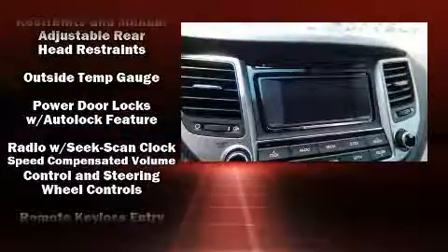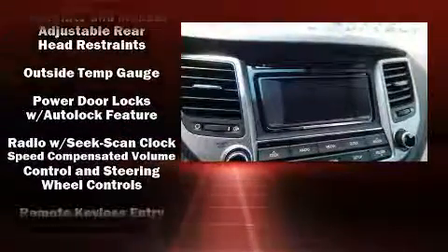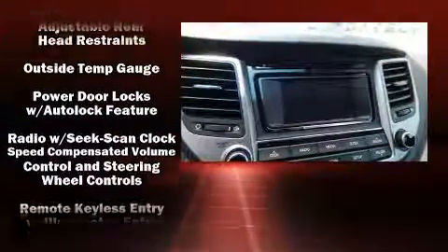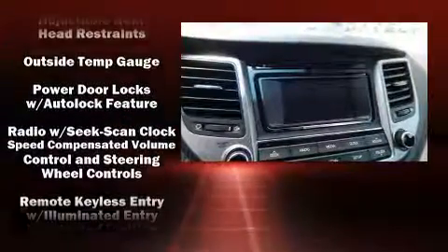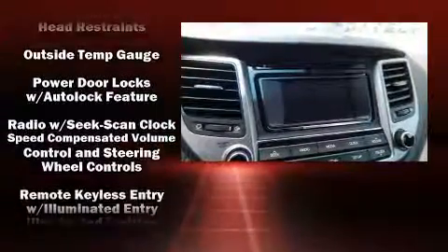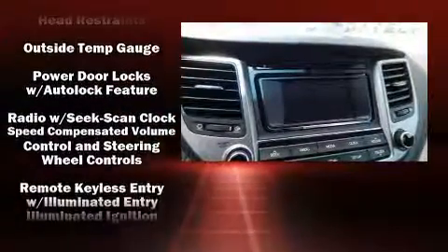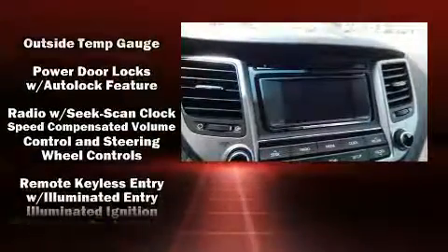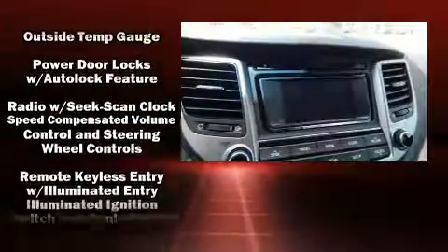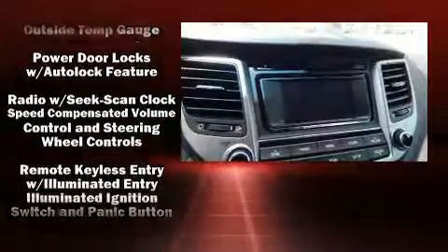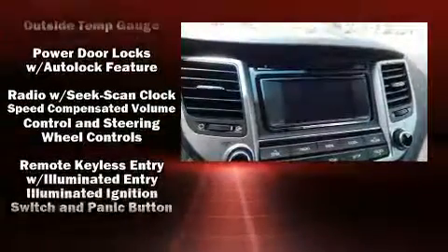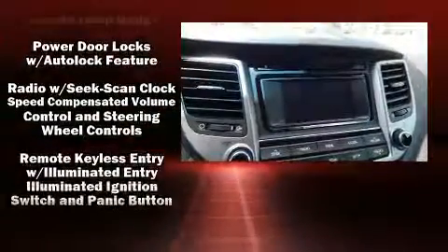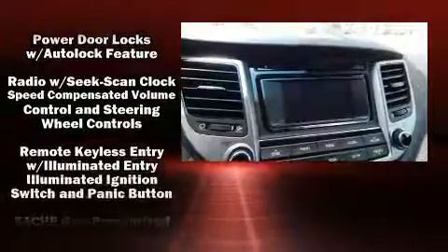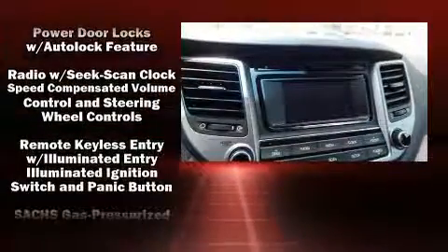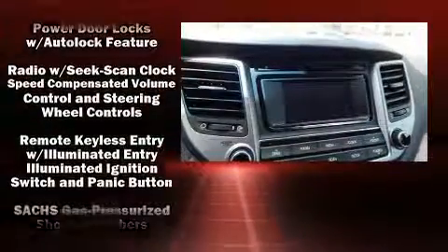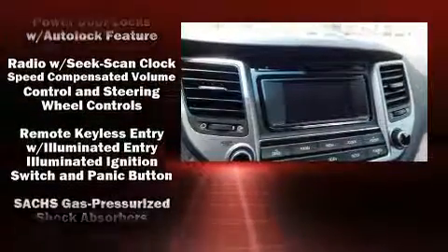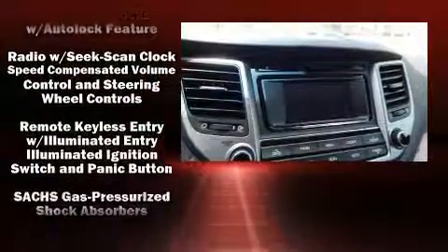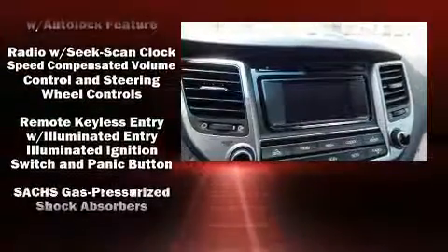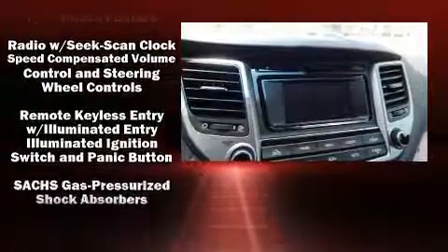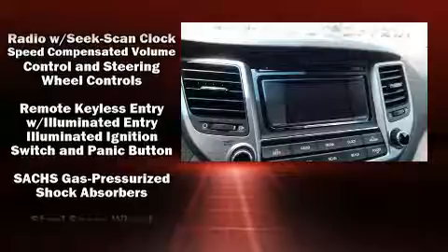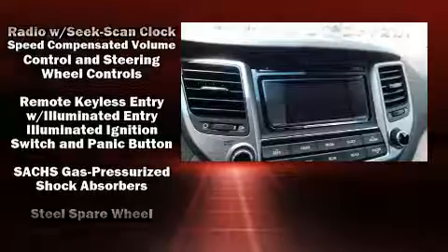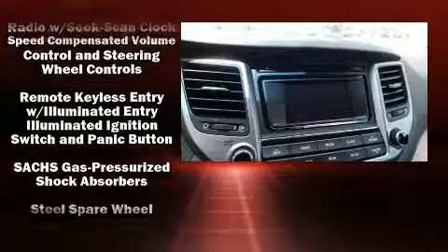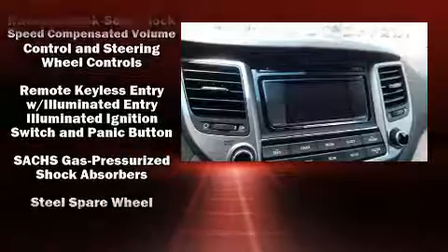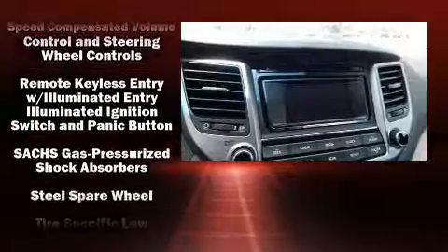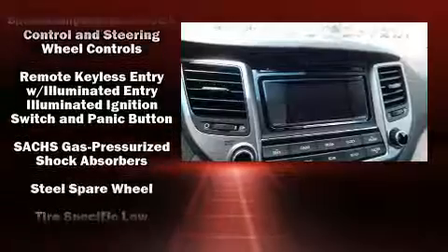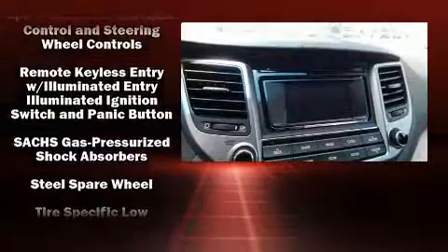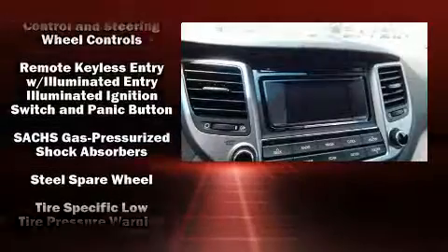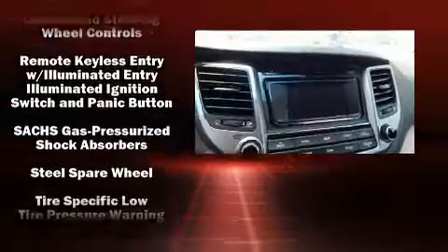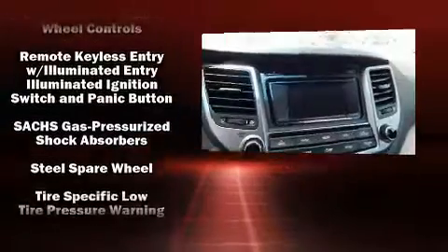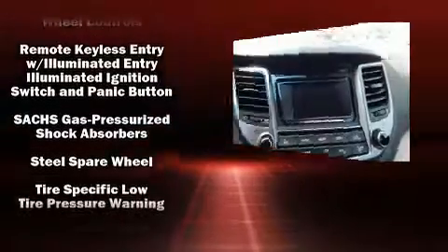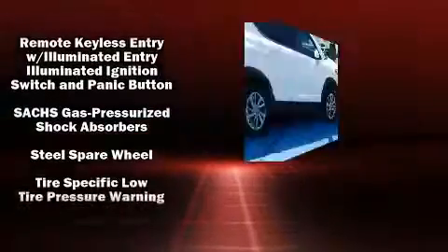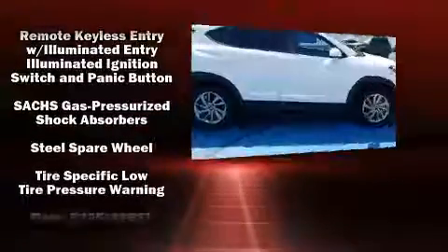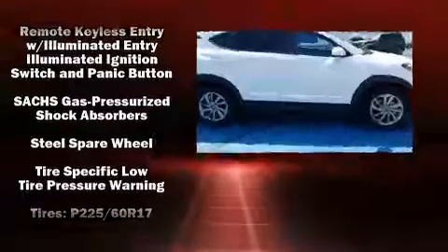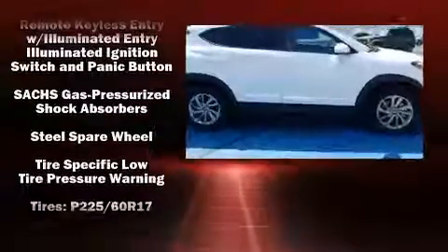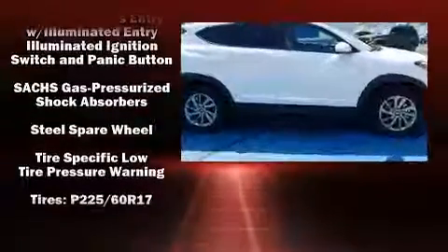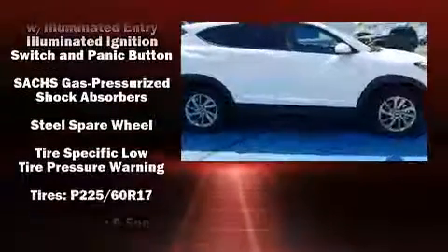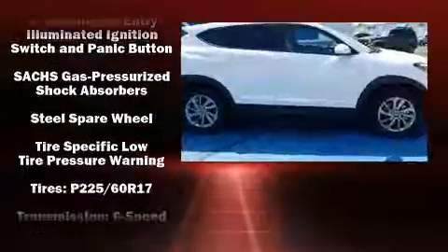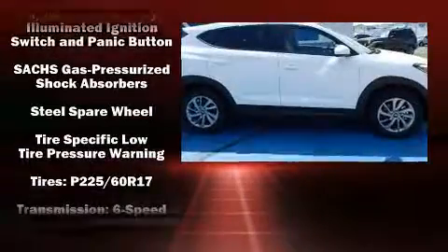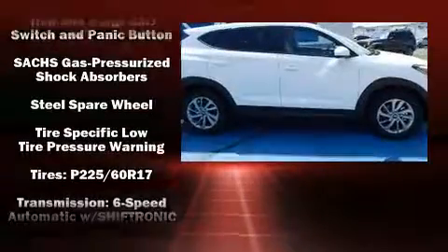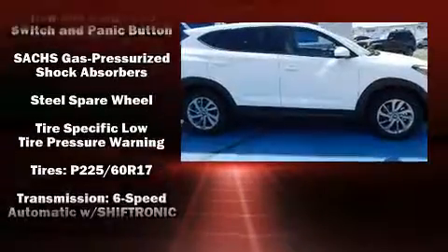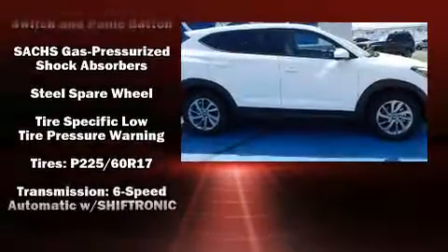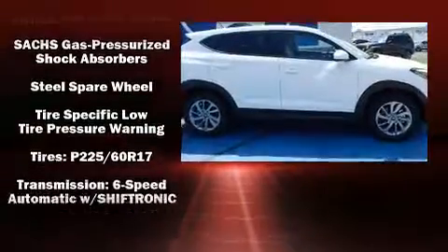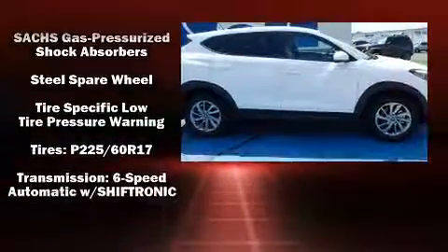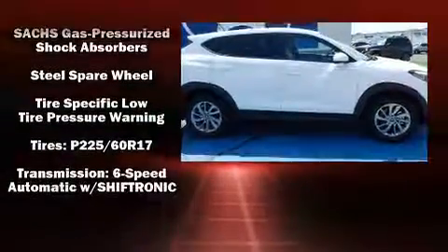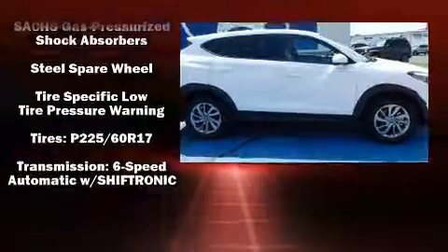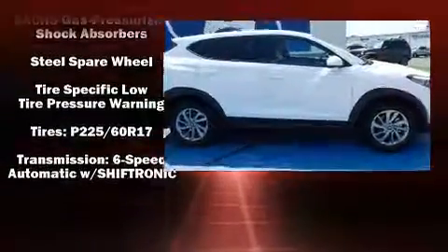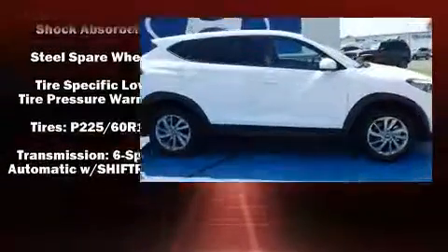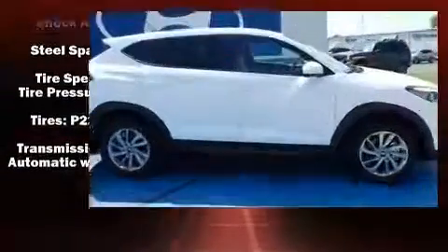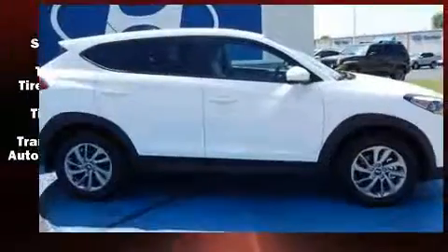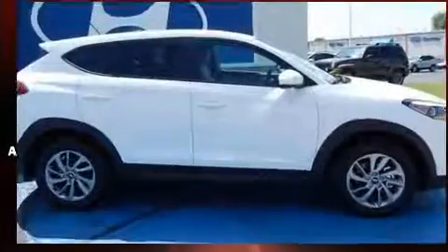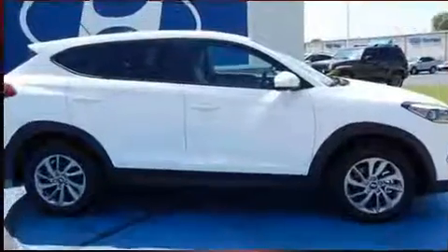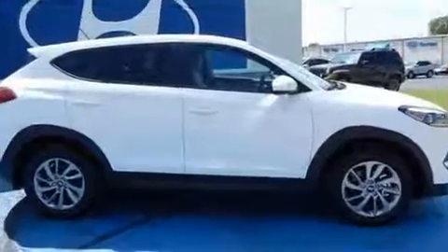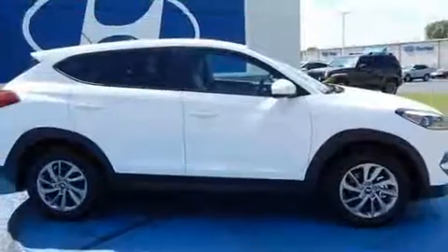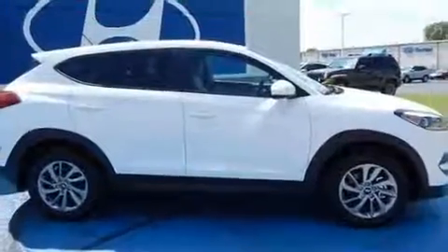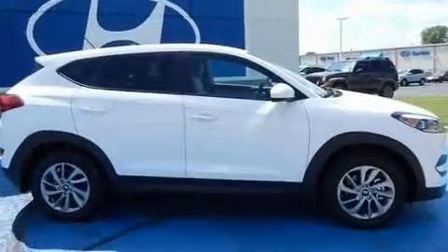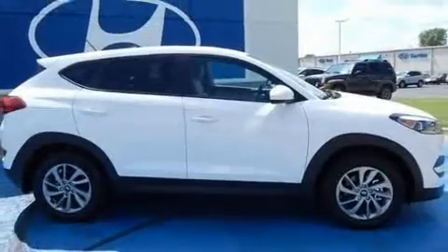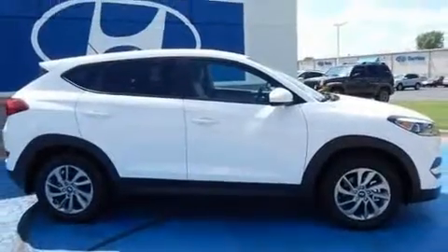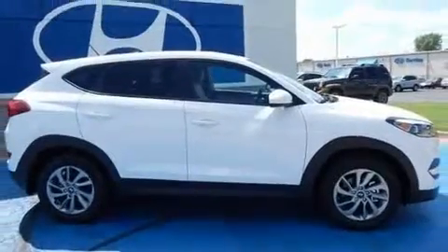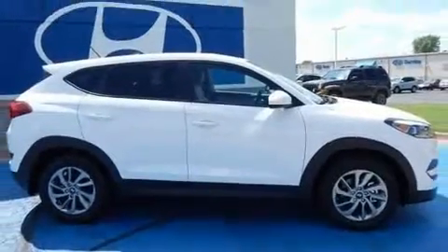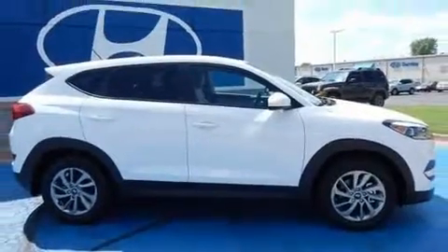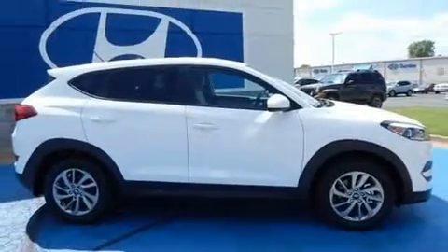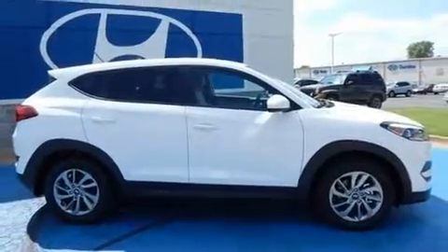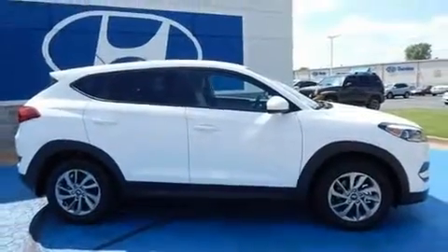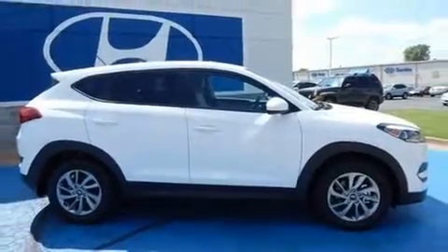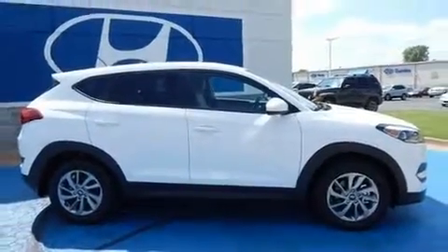Hyundai also prioritized safety and security by including dual front impact airbags with occupant sensing, head curtain airbags, traction control, brake assist, a panic alarm, and four-wheel disc brakes with ABS.